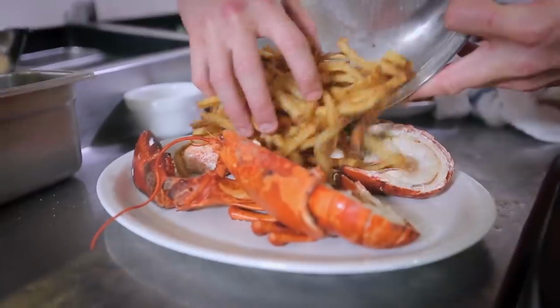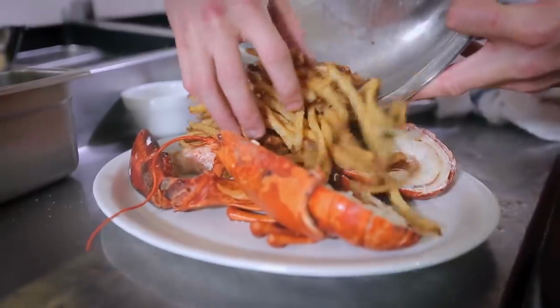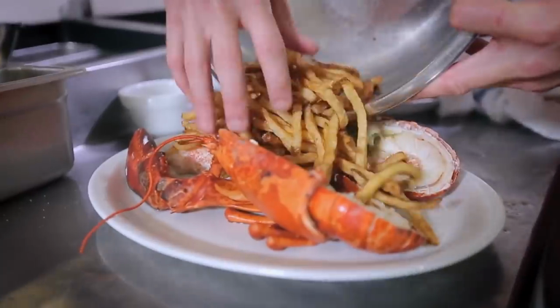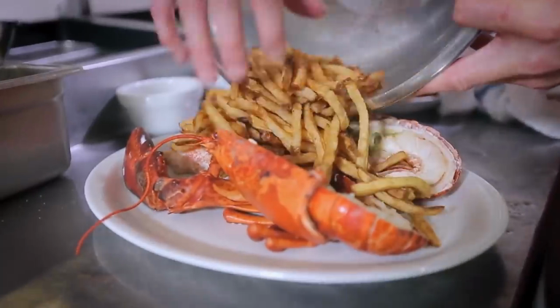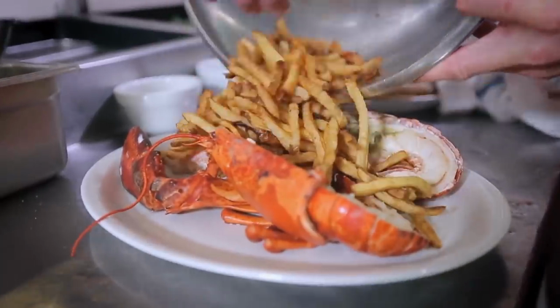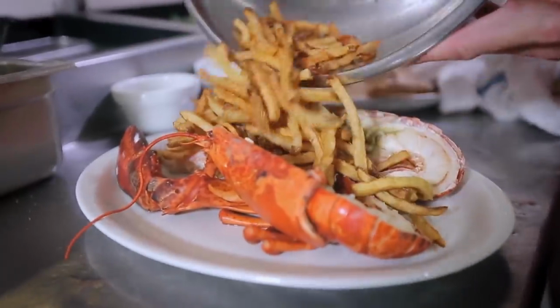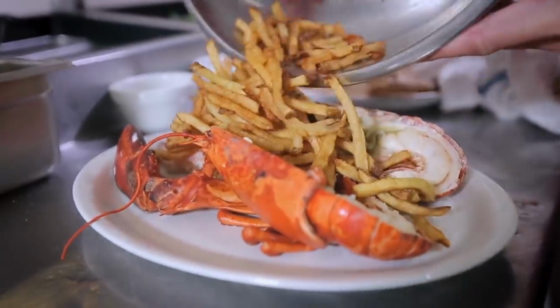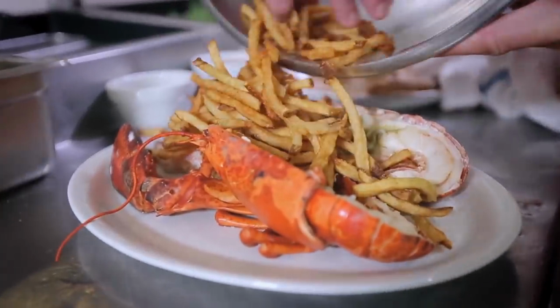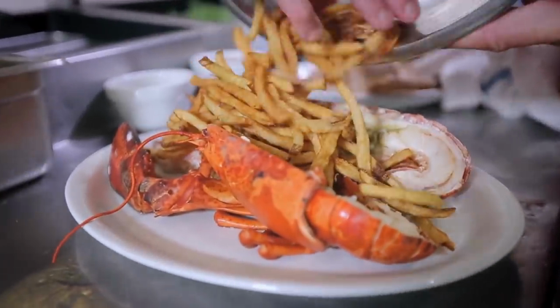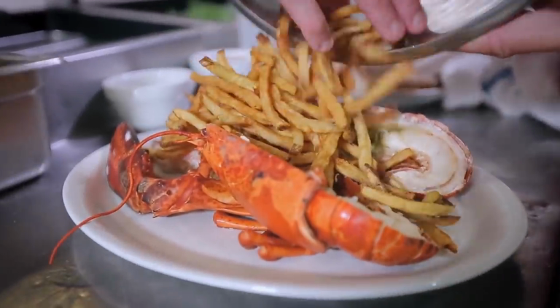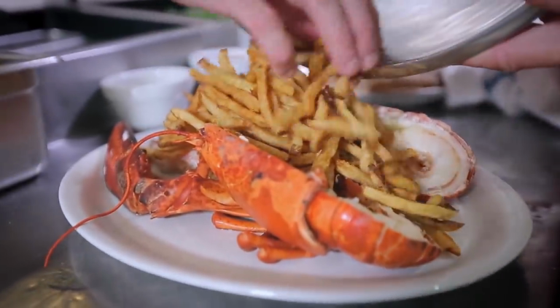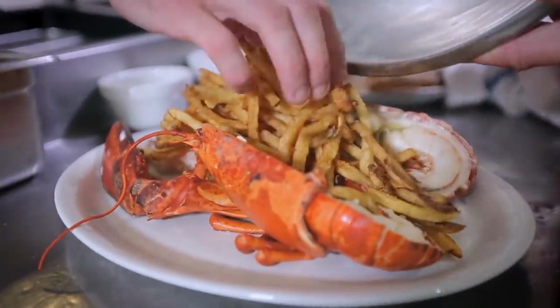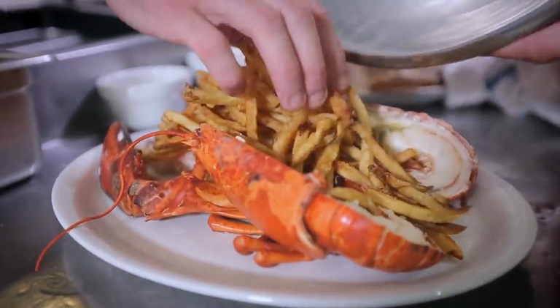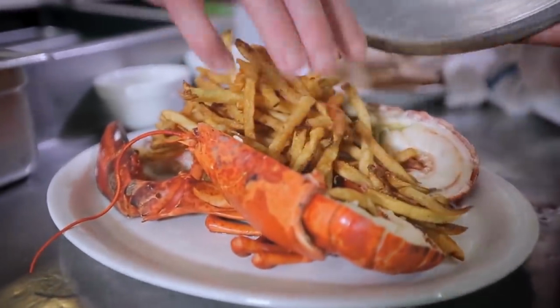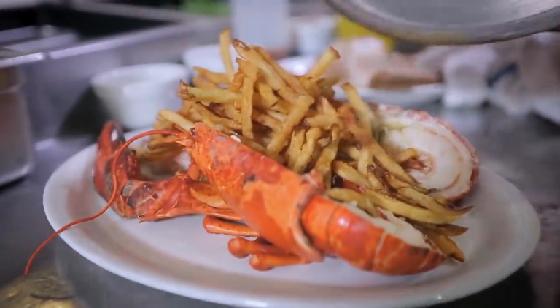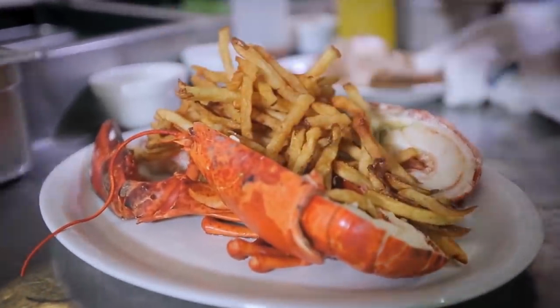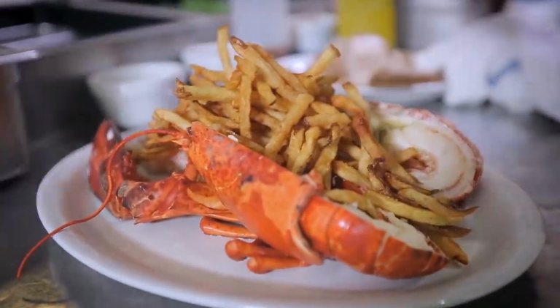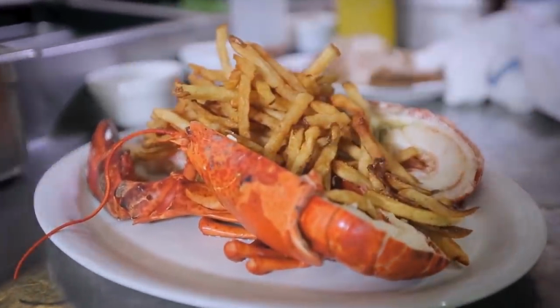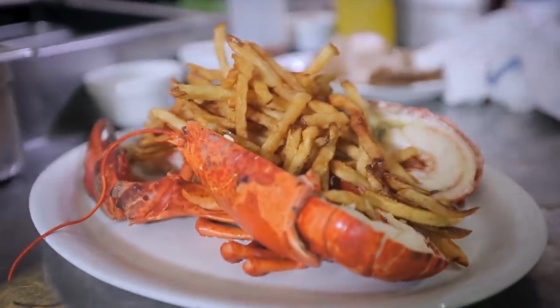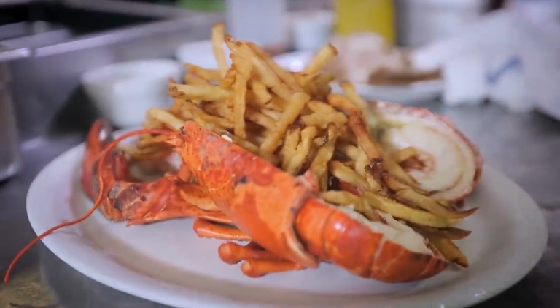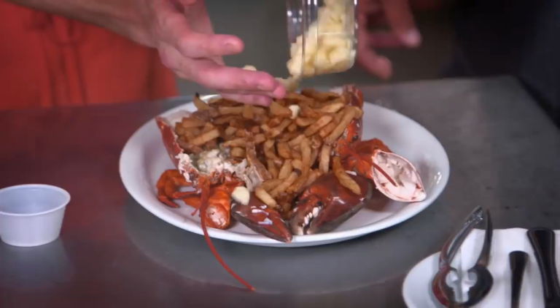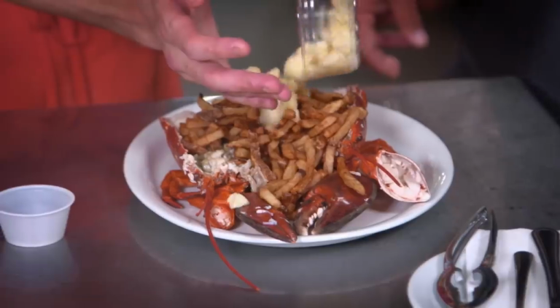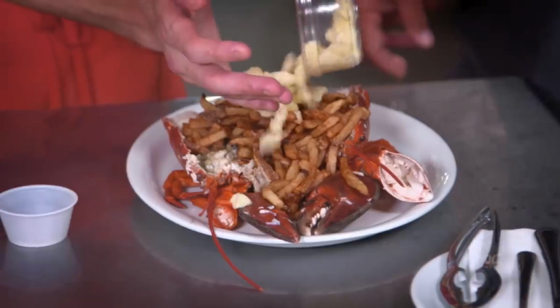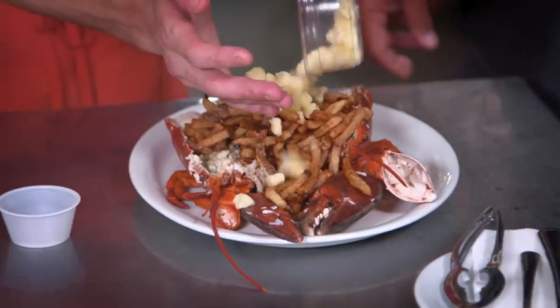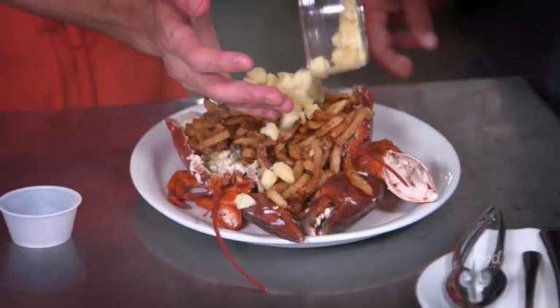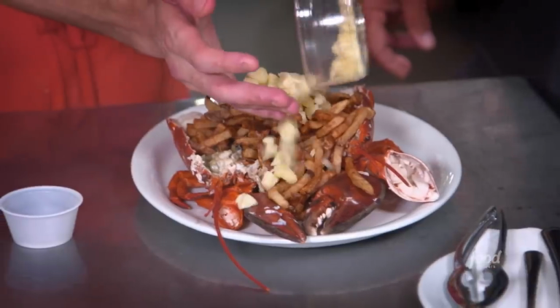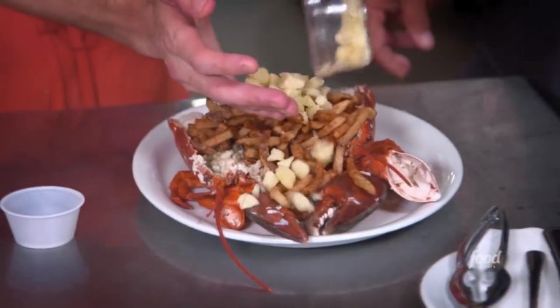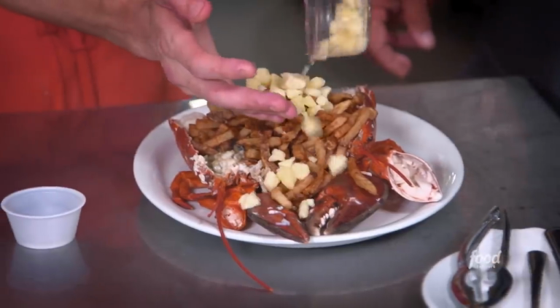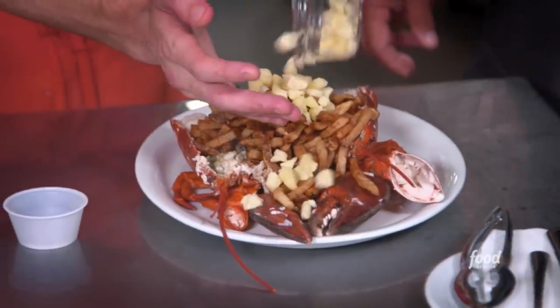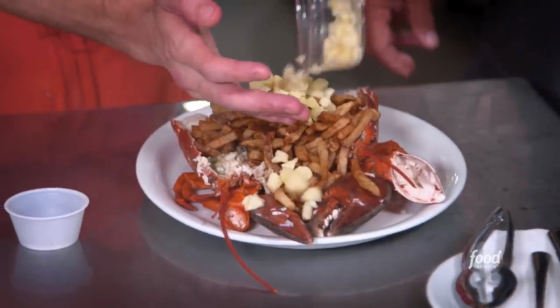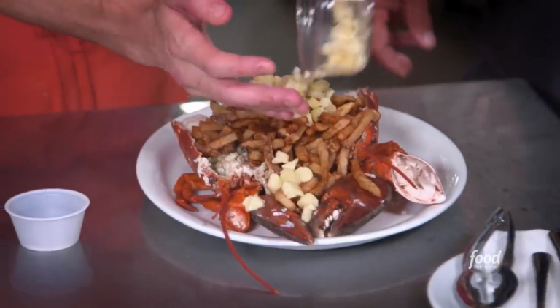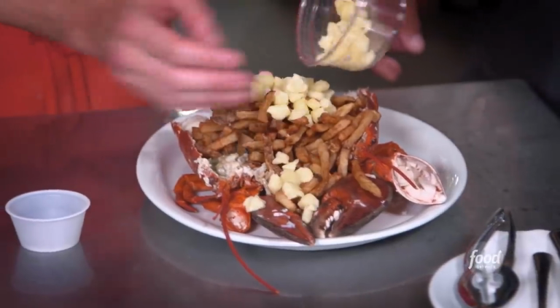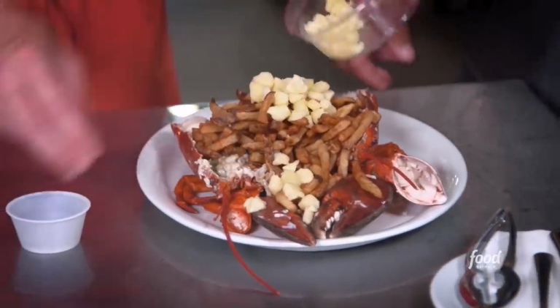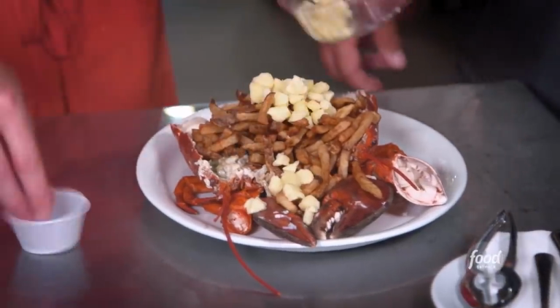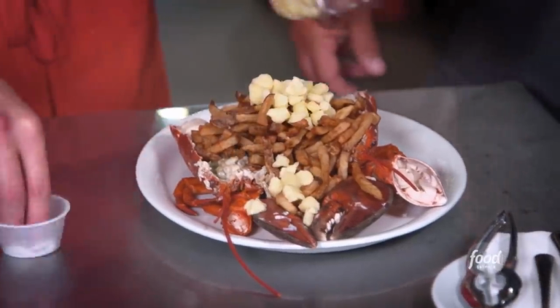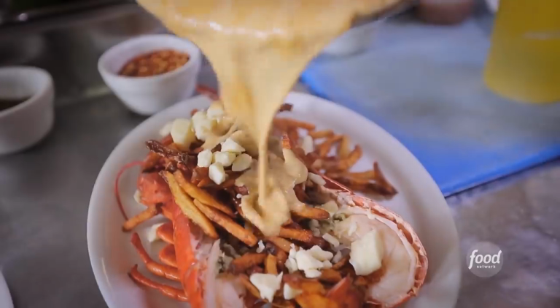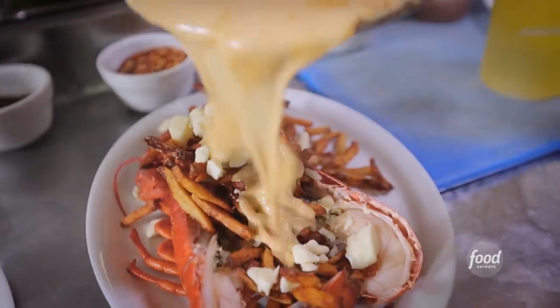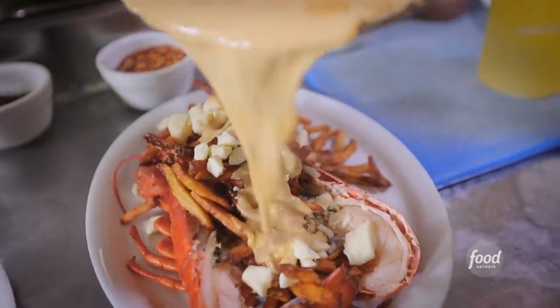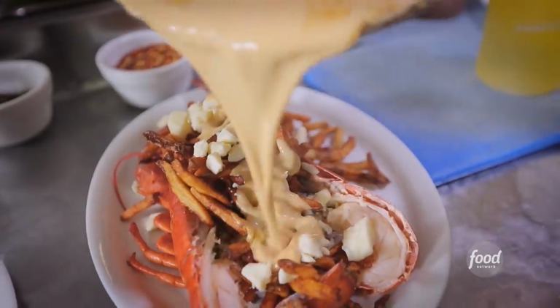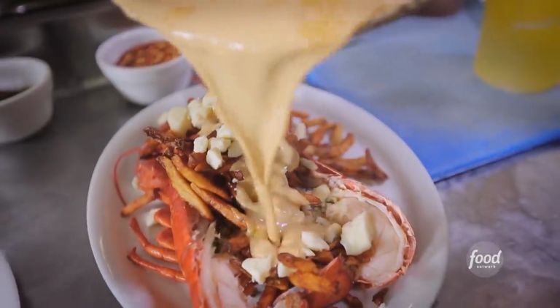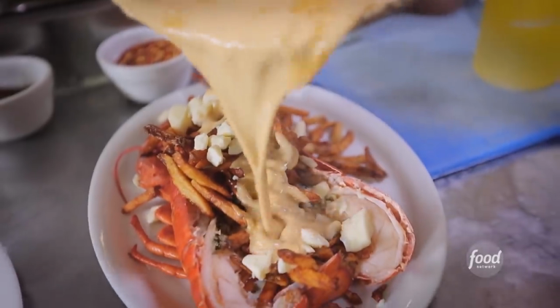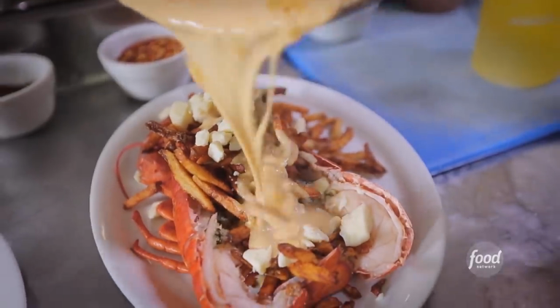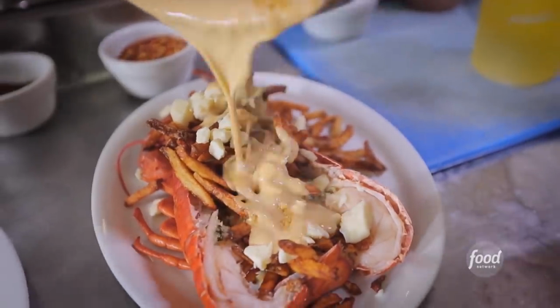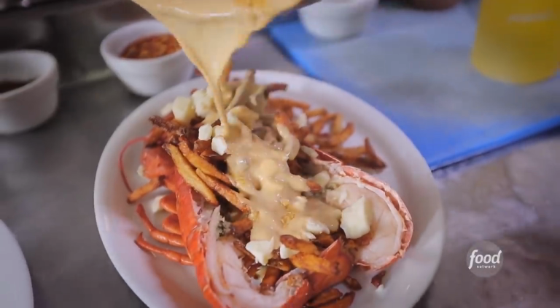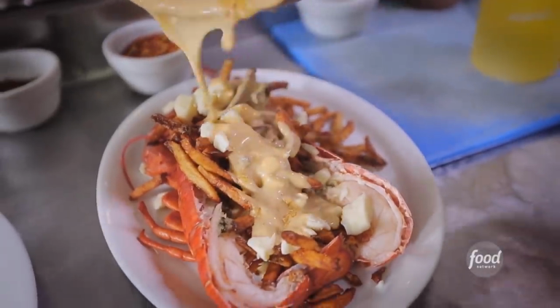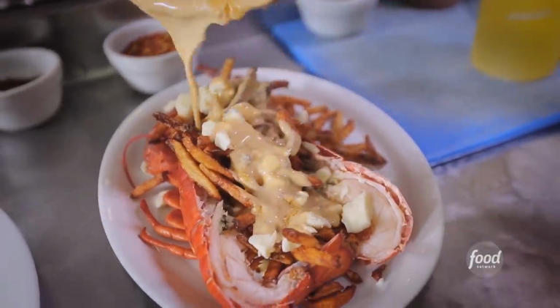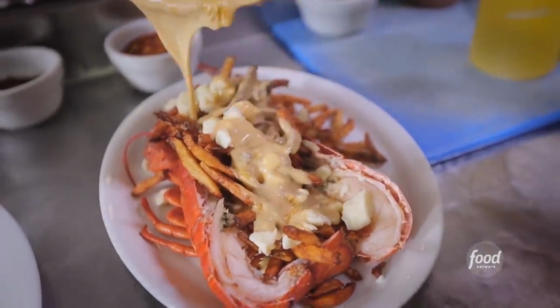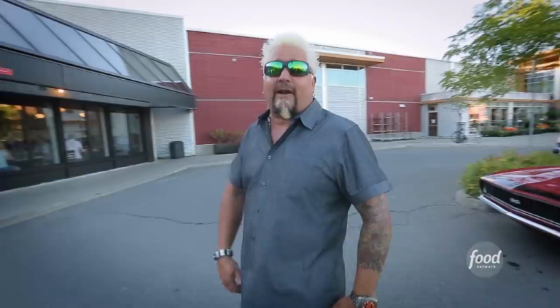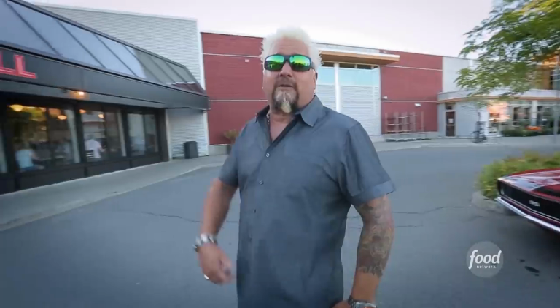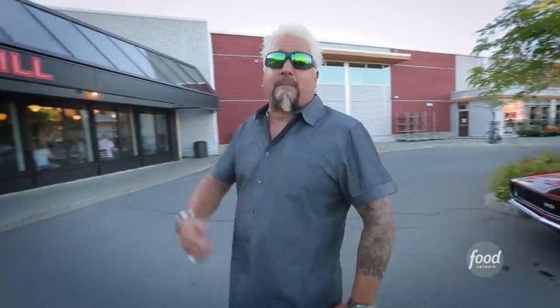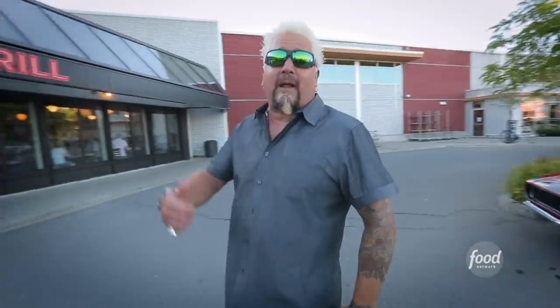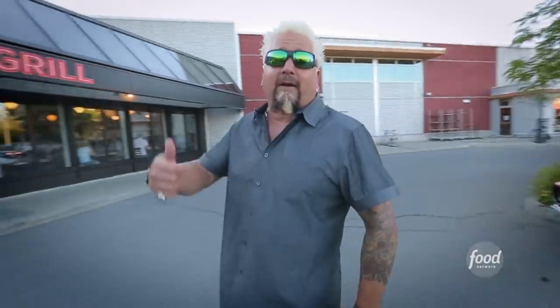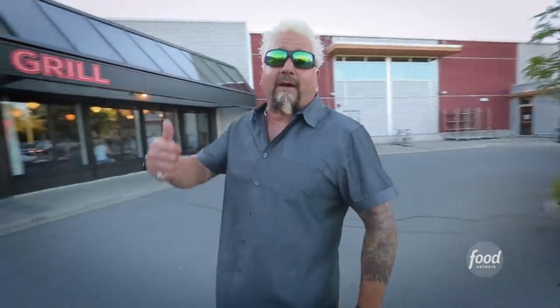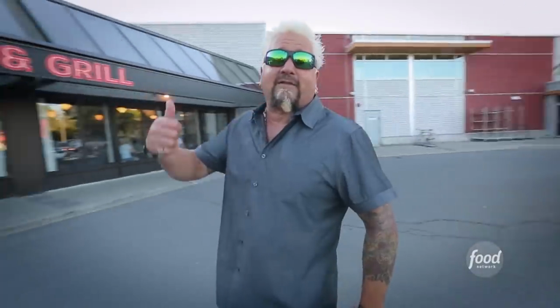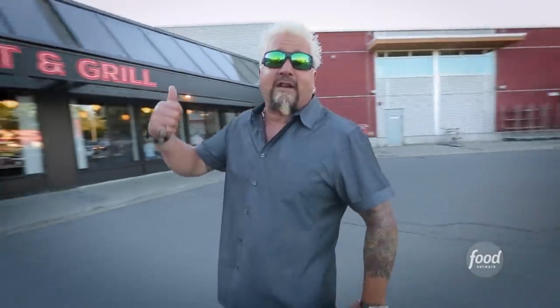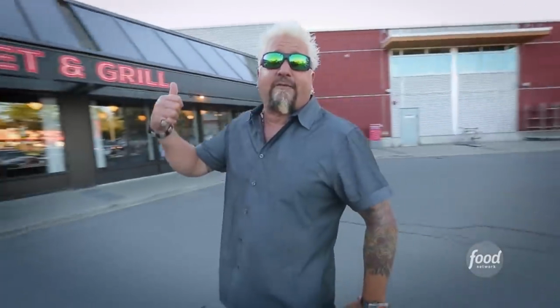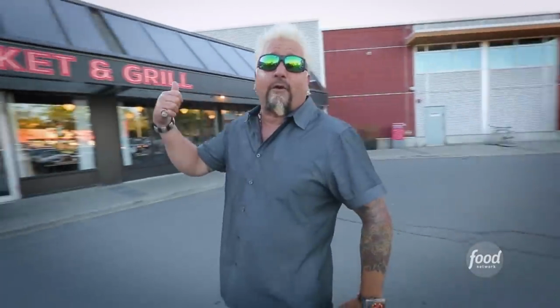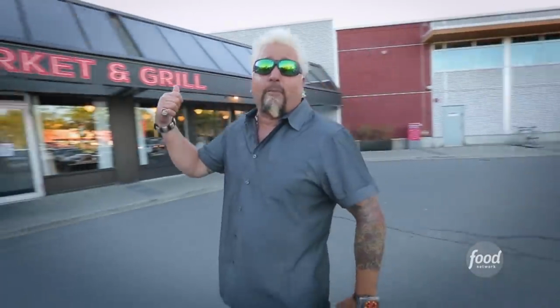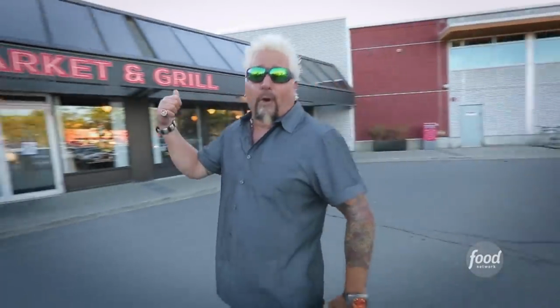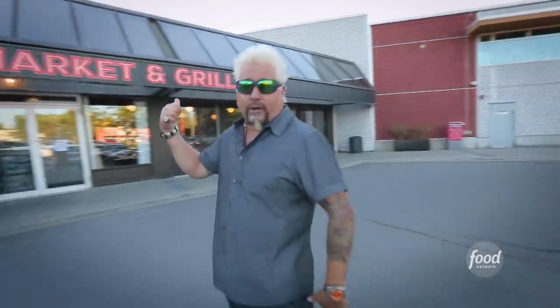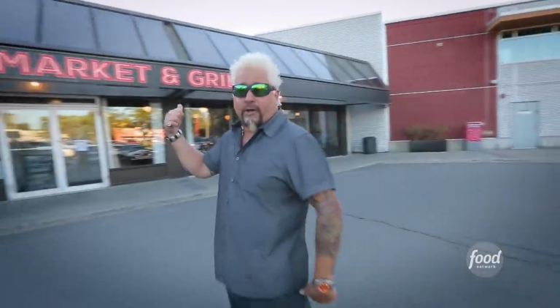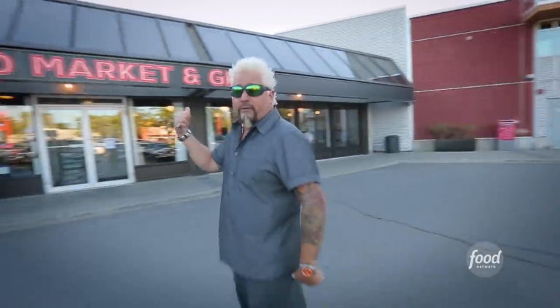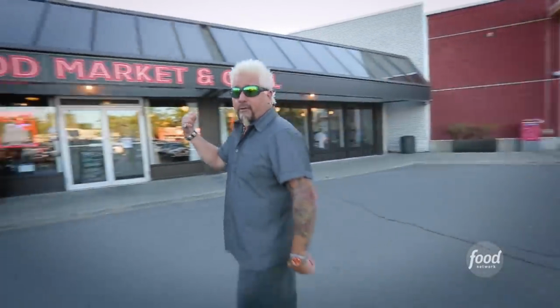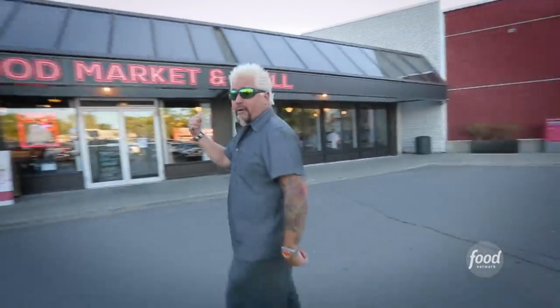A multi-generational spot in Ottawa, Canada, keeping a seafood tradition alive. It's Pelican Seafood Market and Grill.